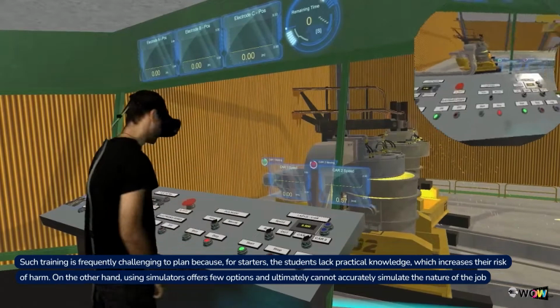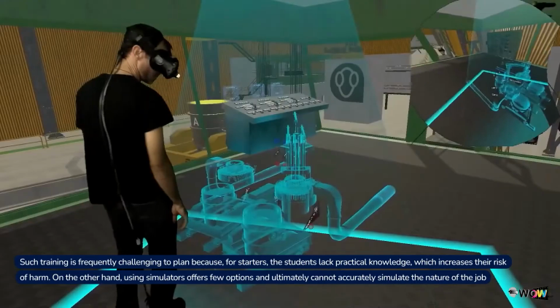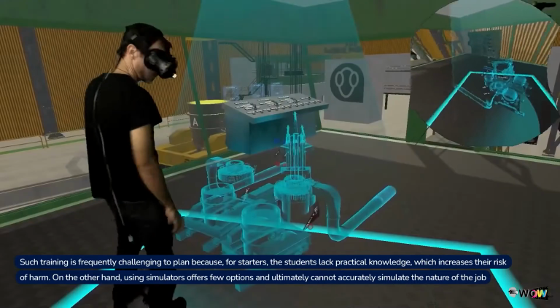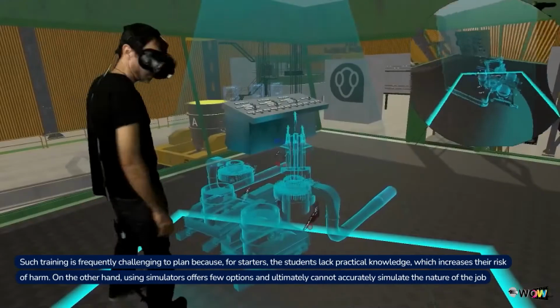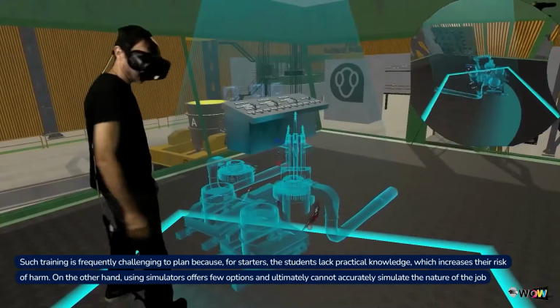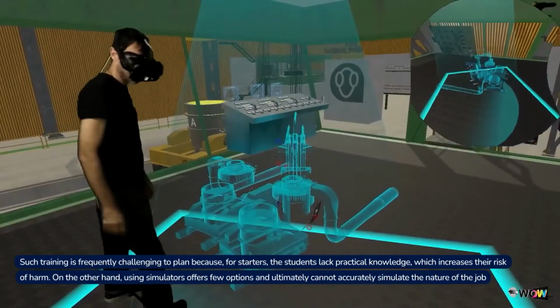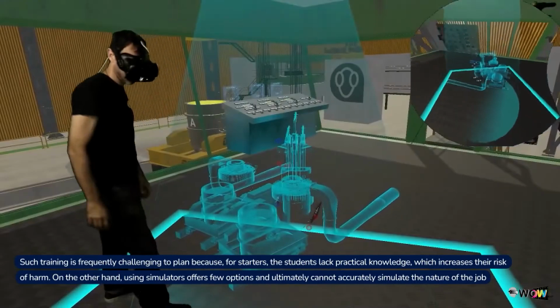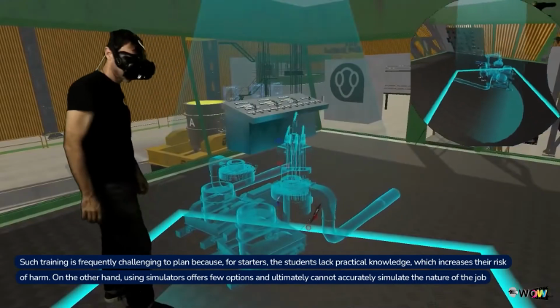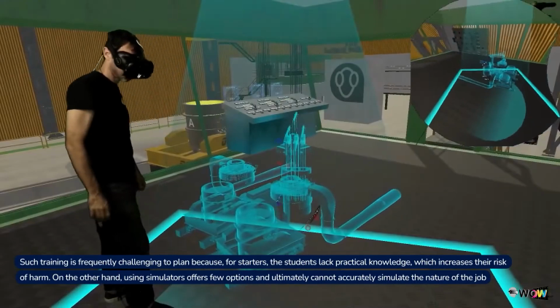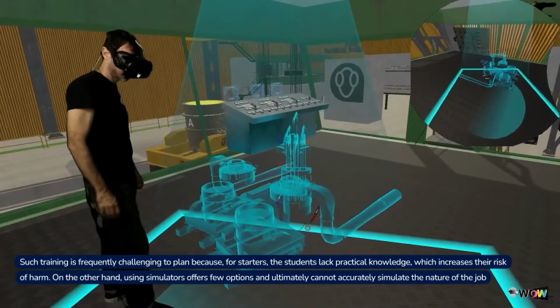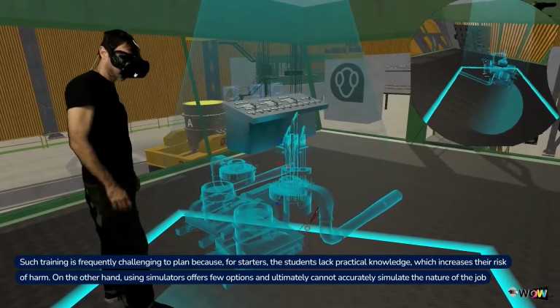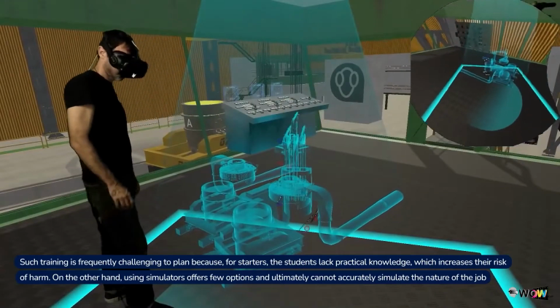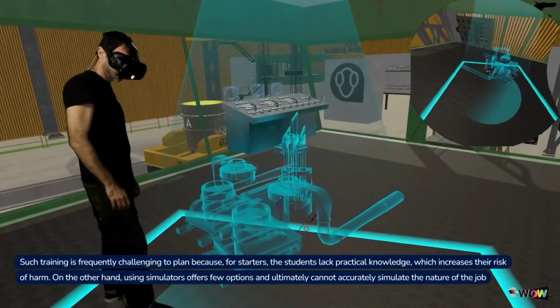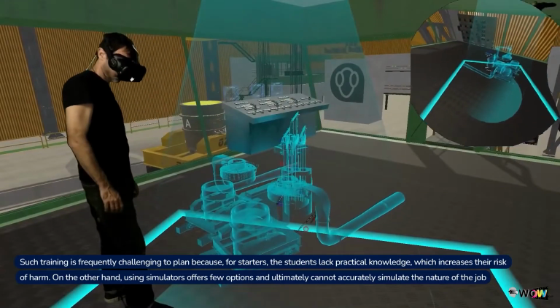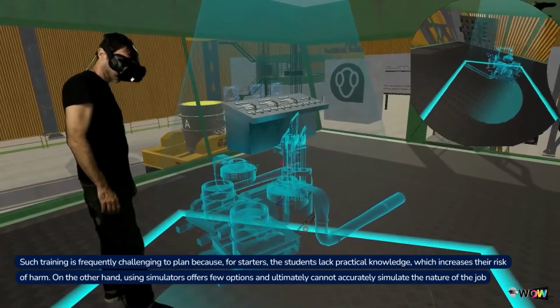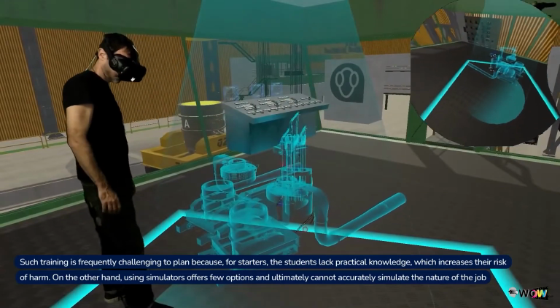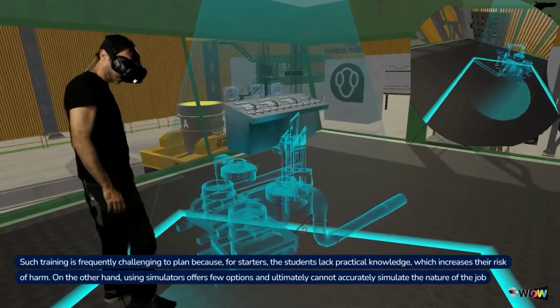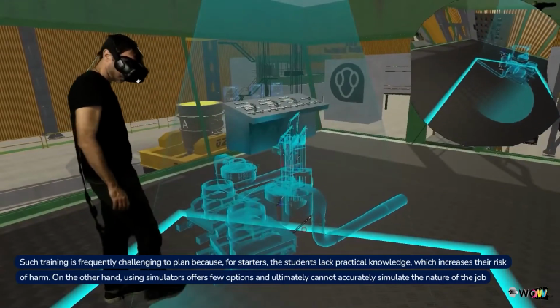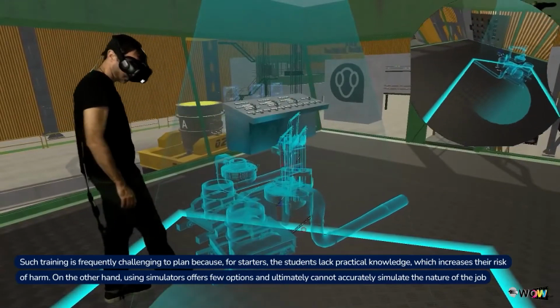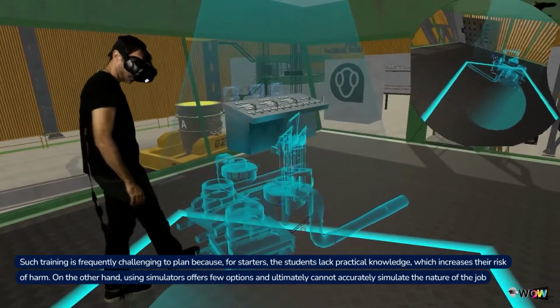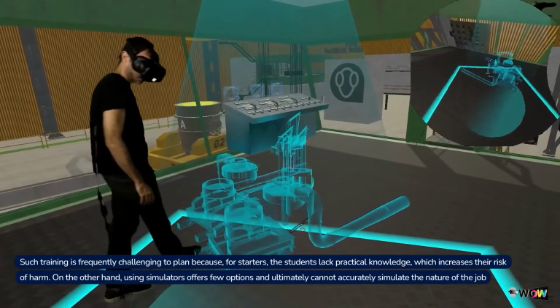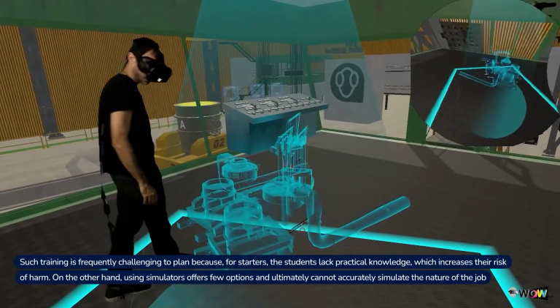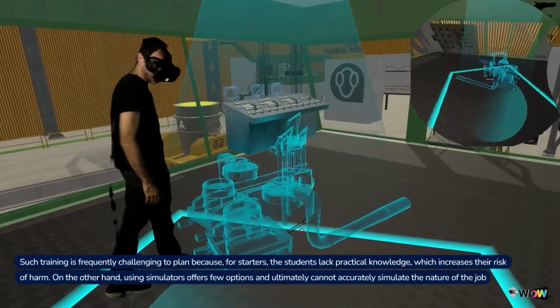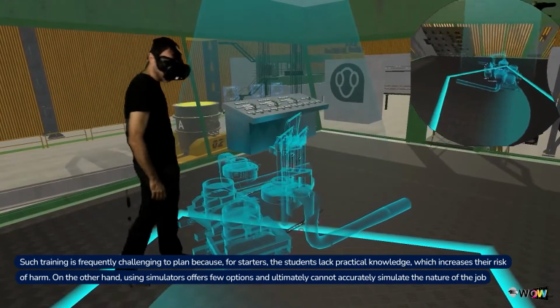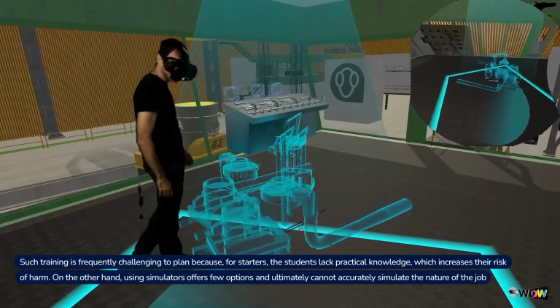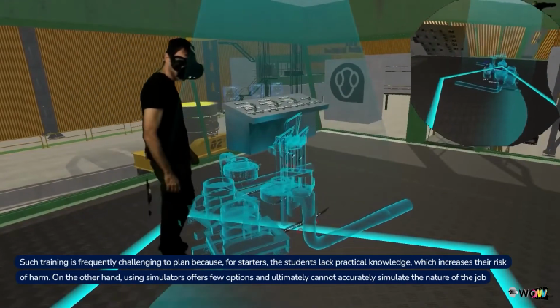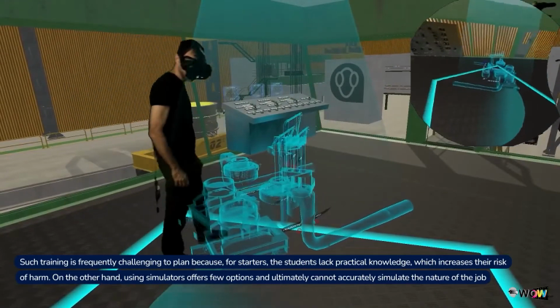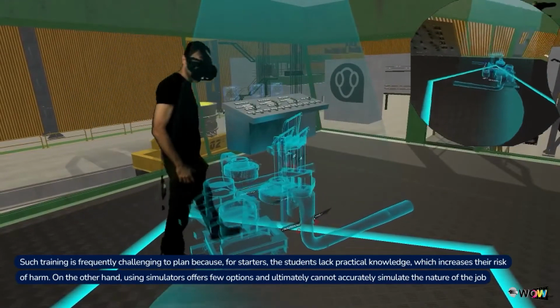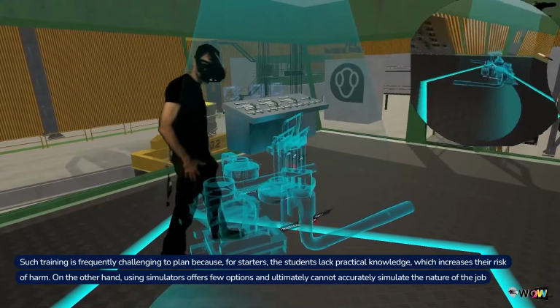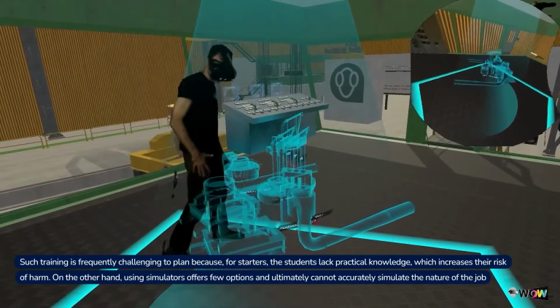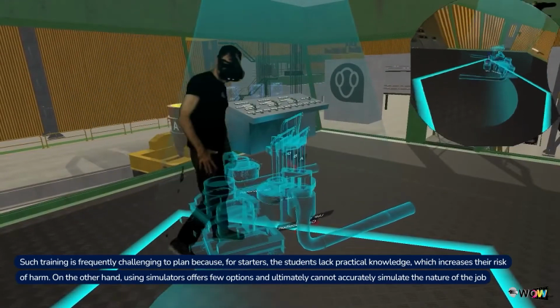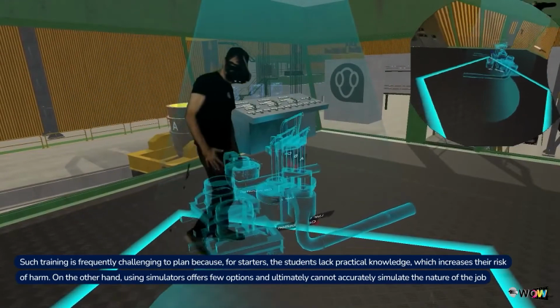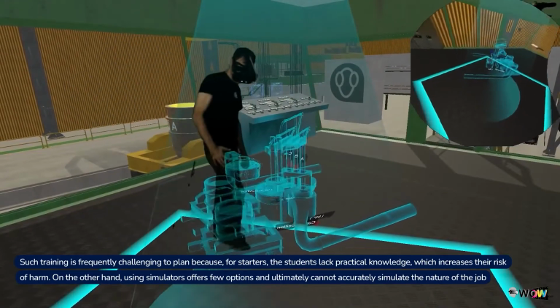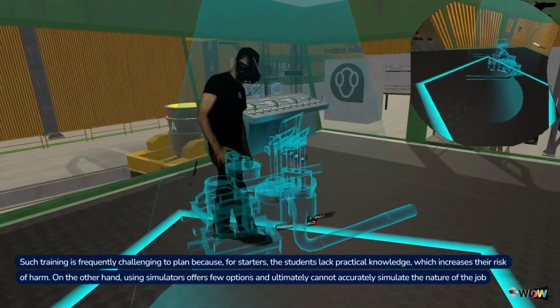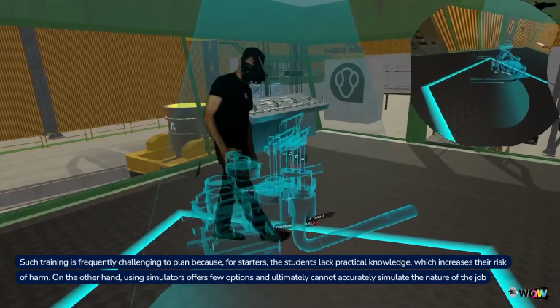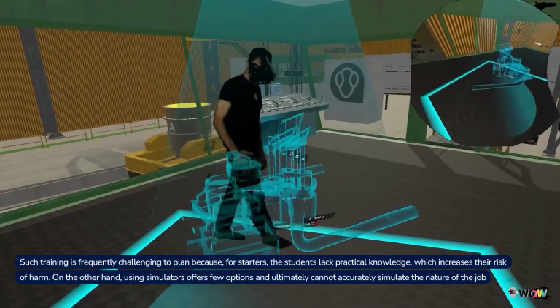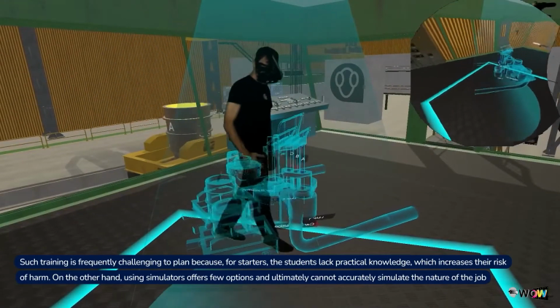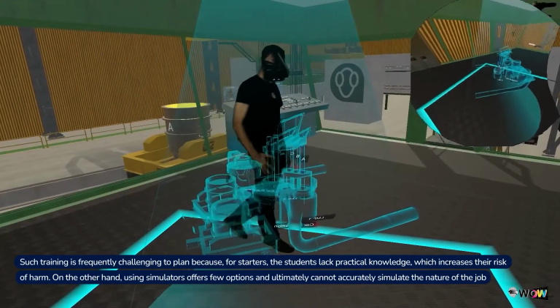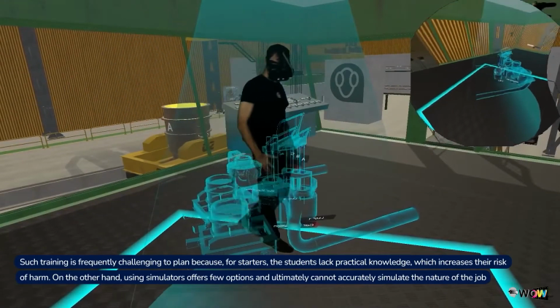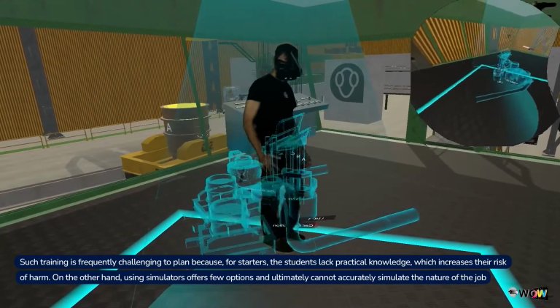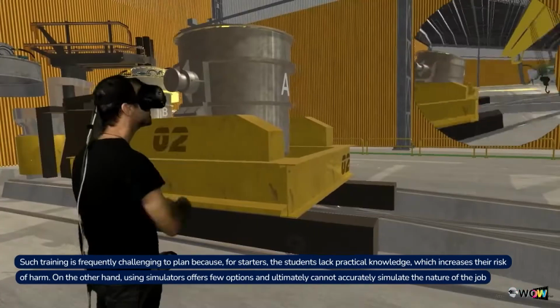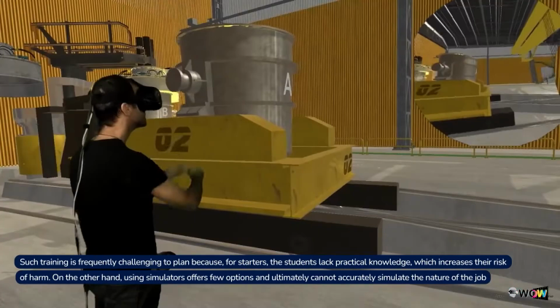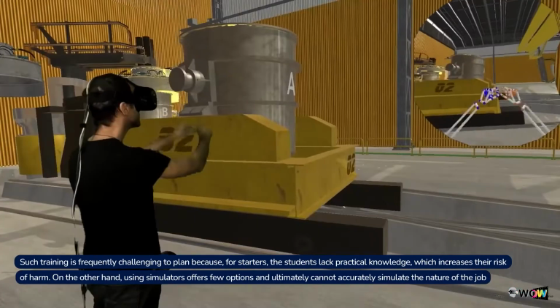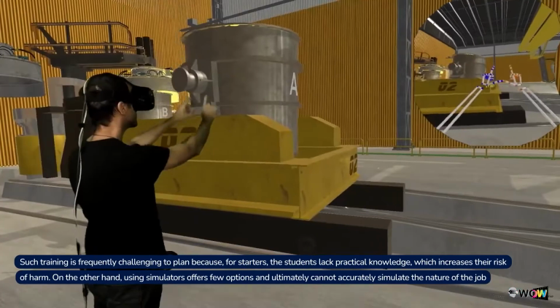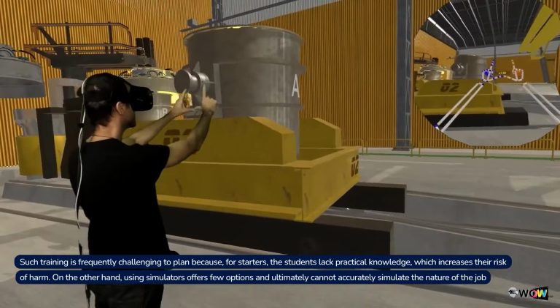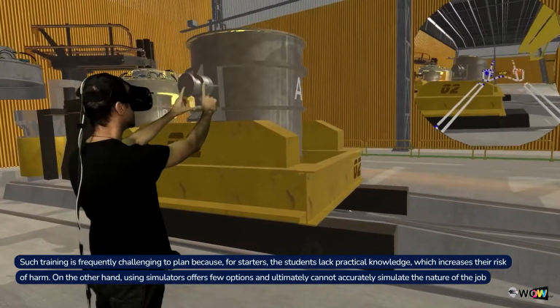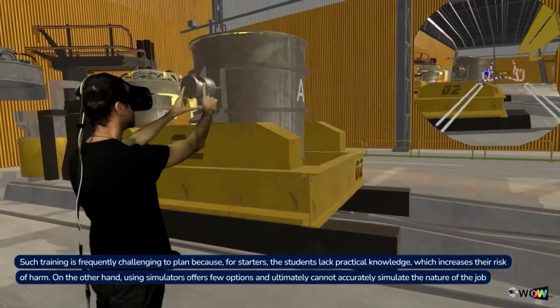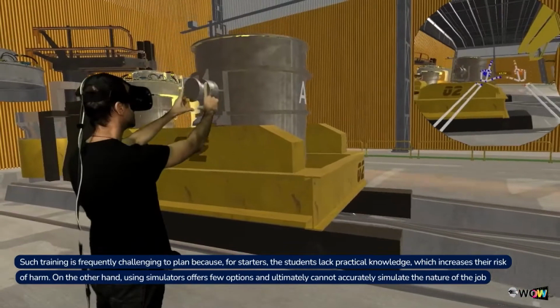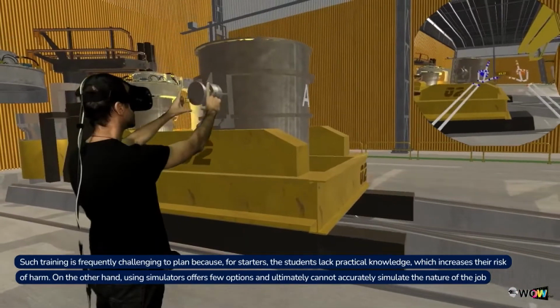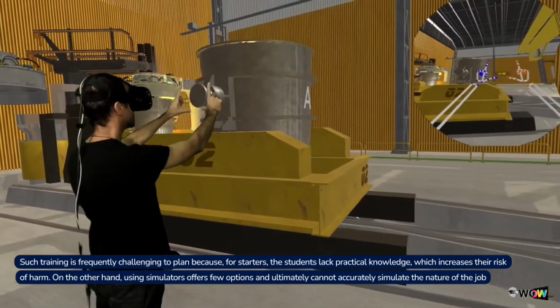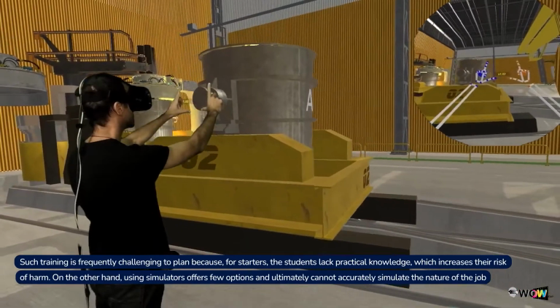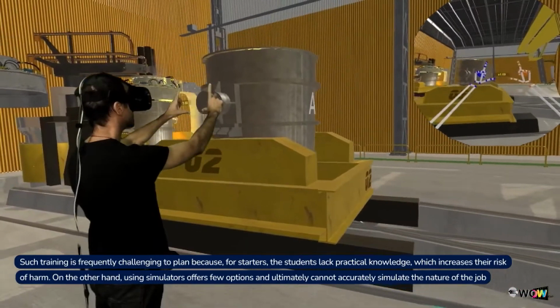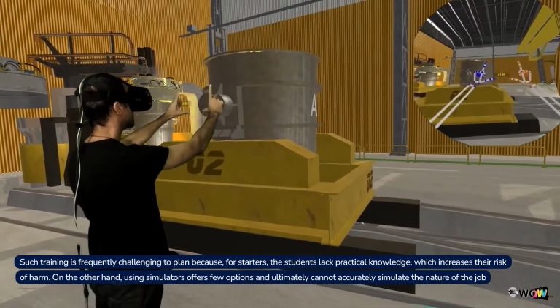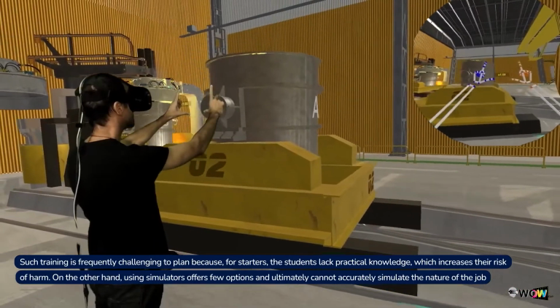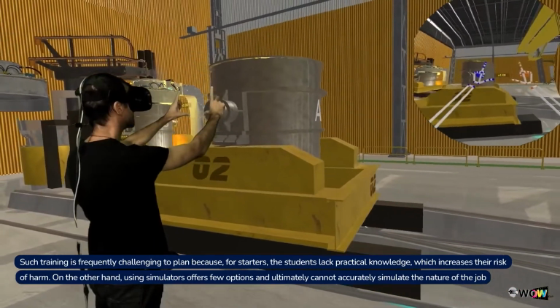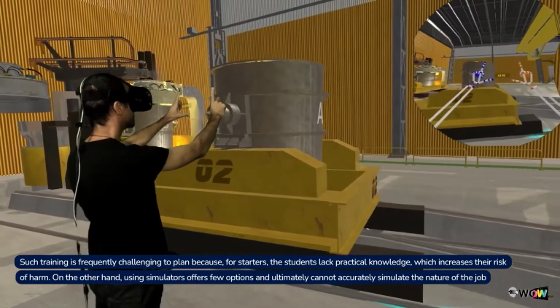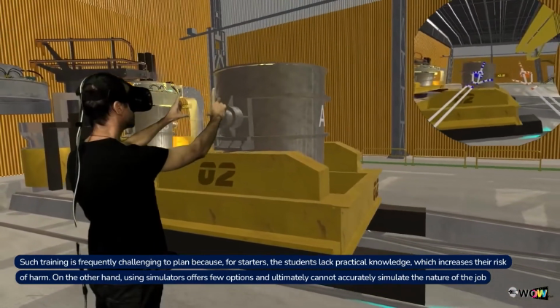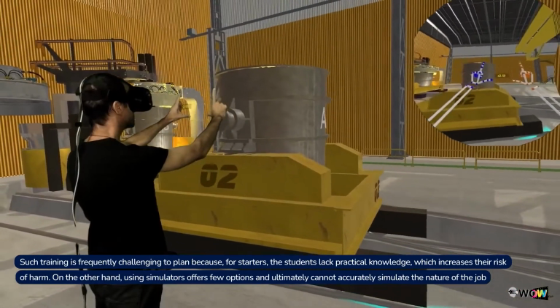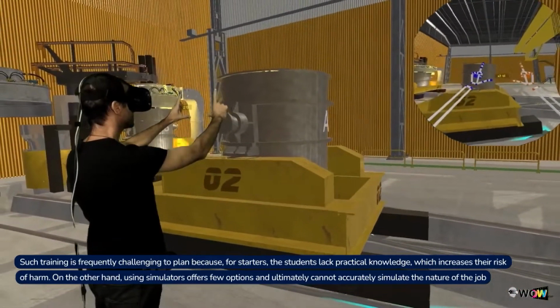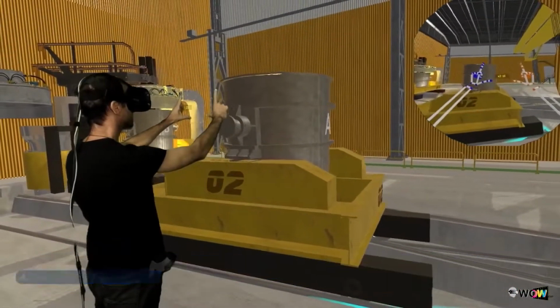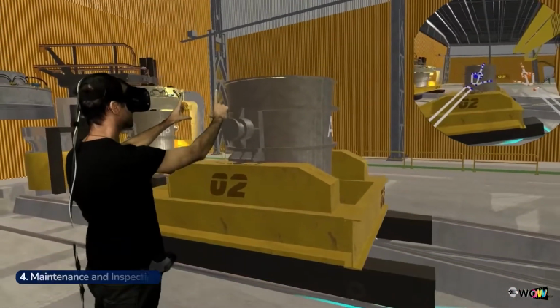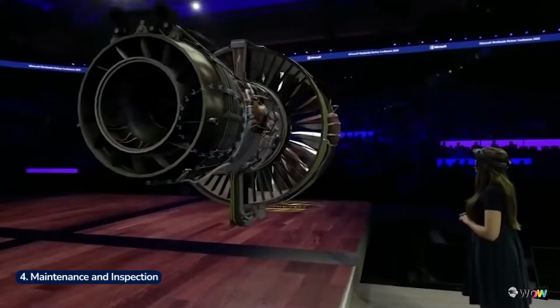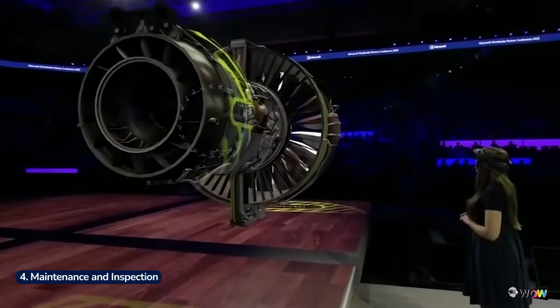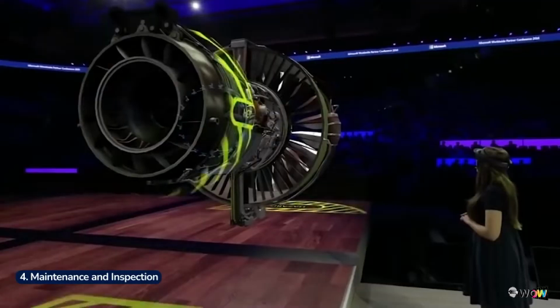On the other hand, using simulators offers few options and ultimately cannot accurately simulate the nature of the job.